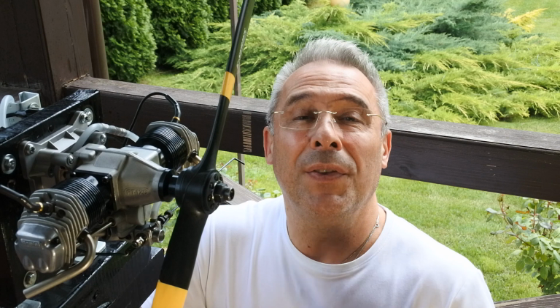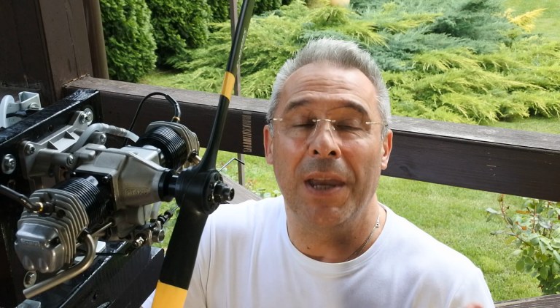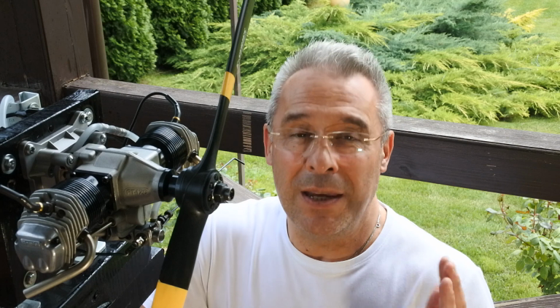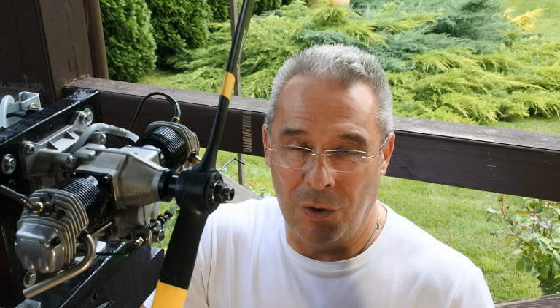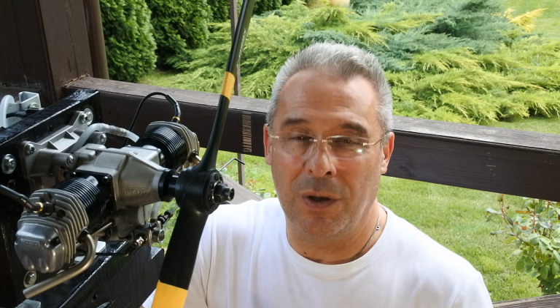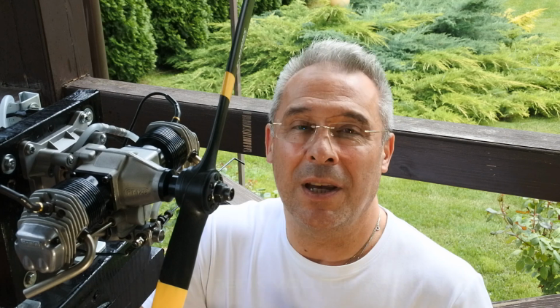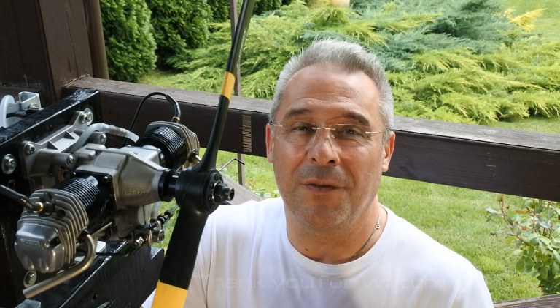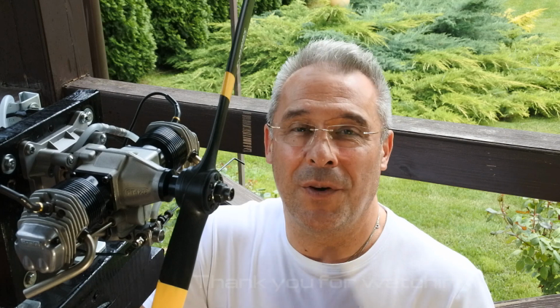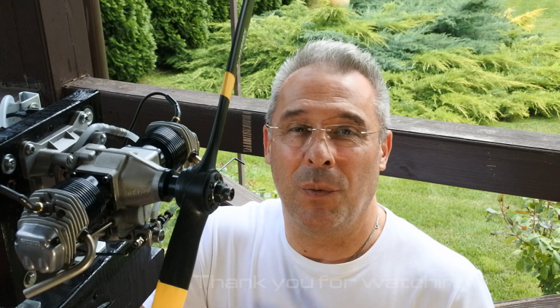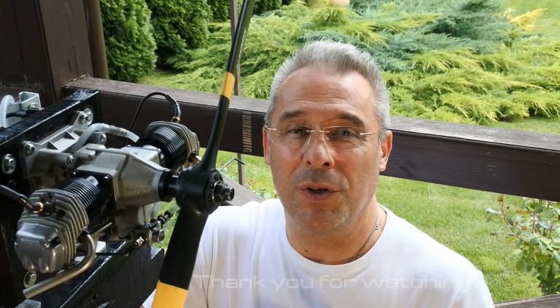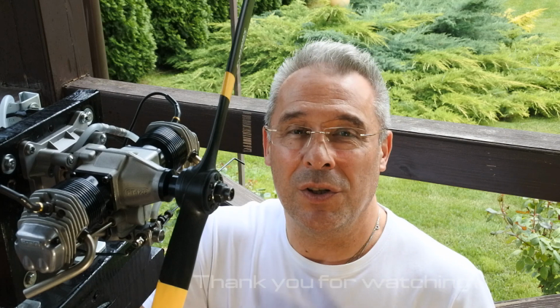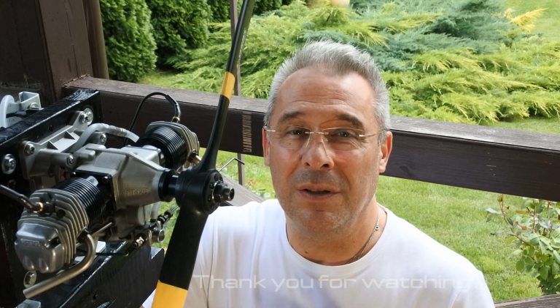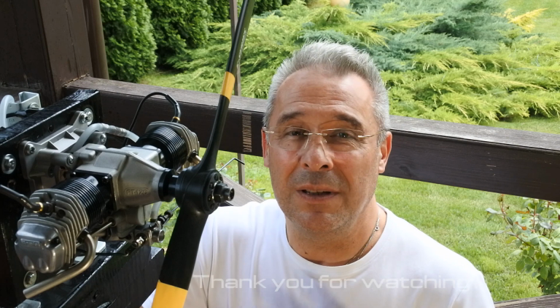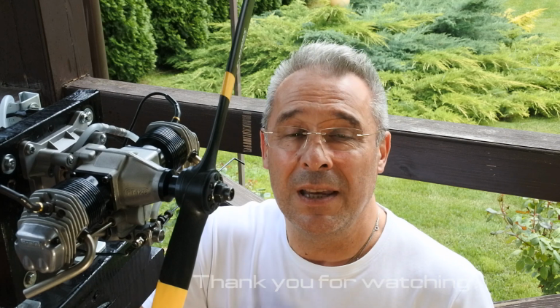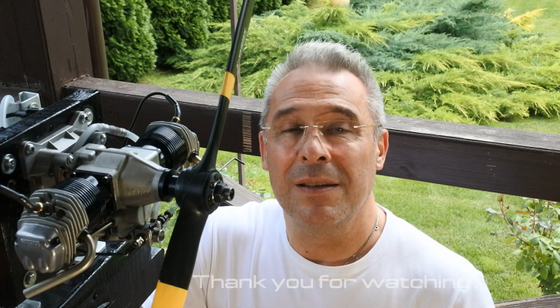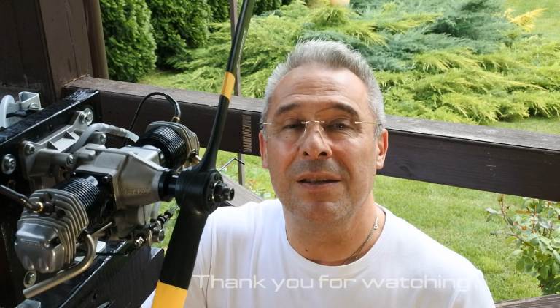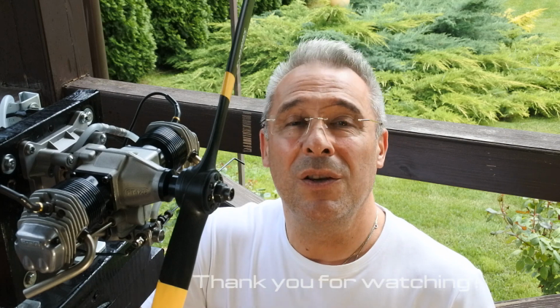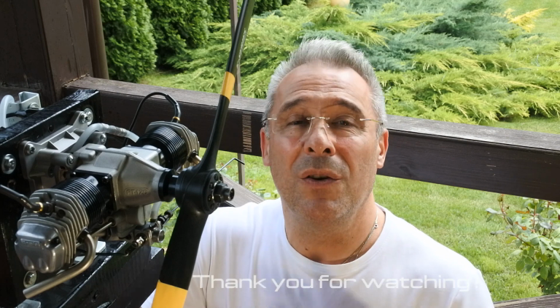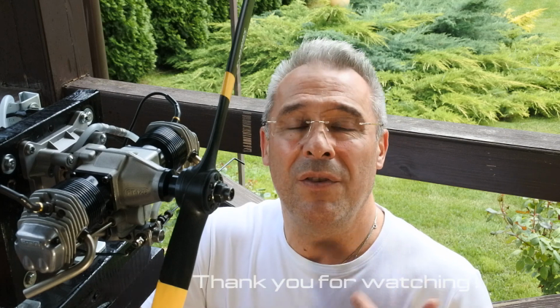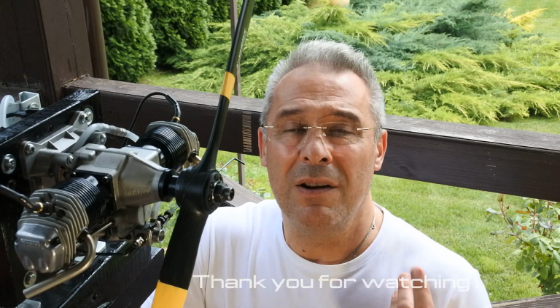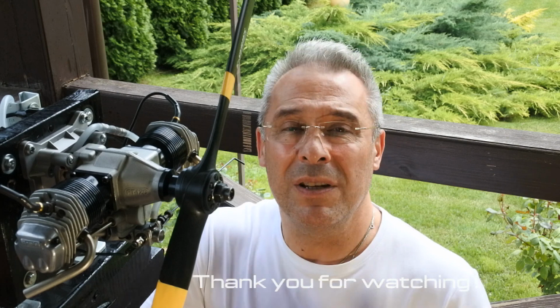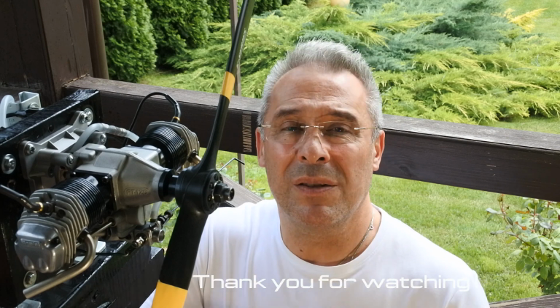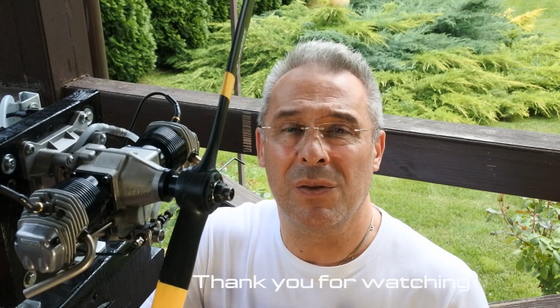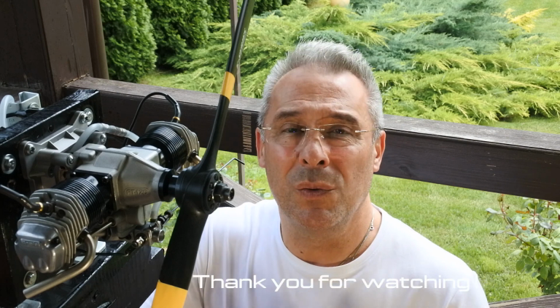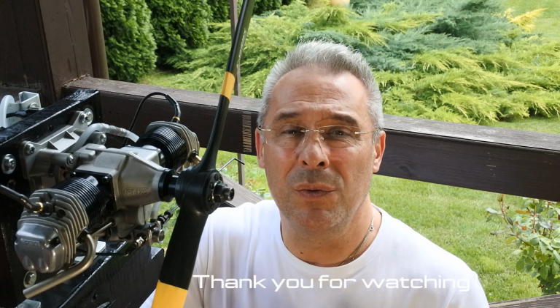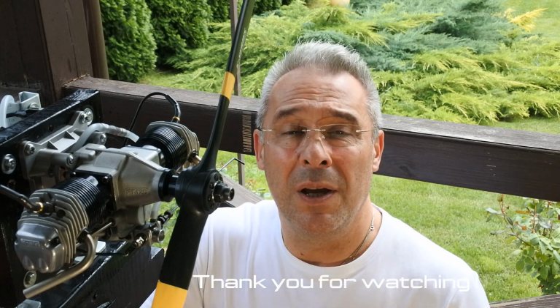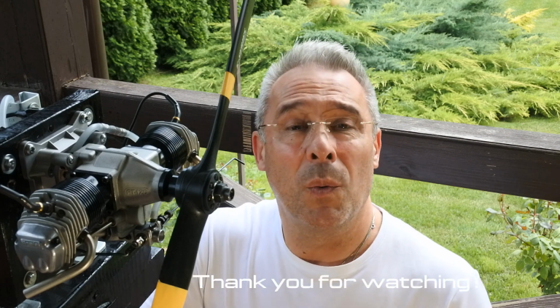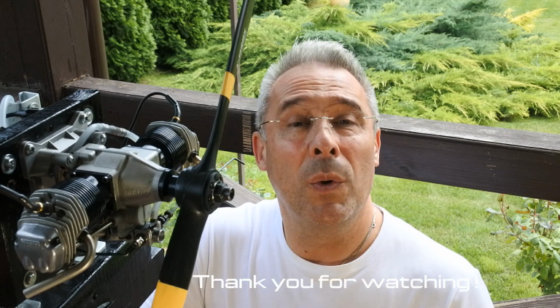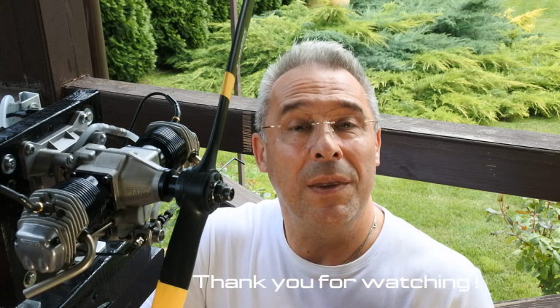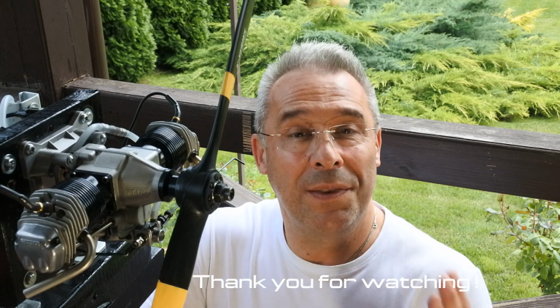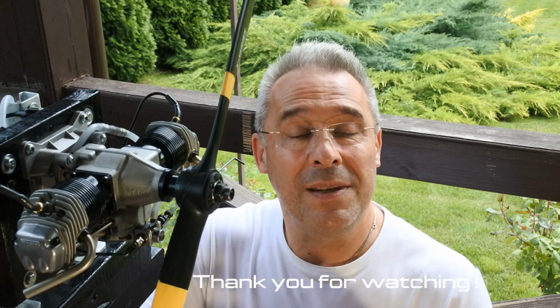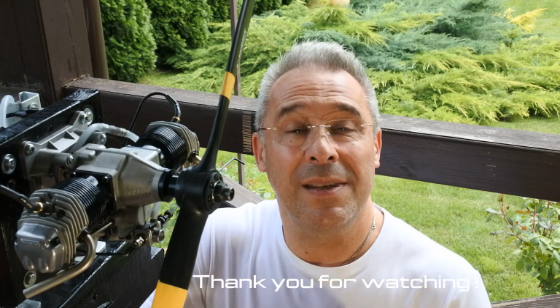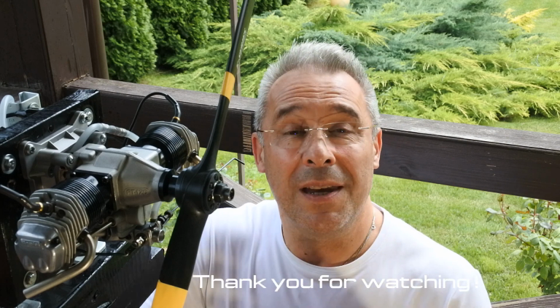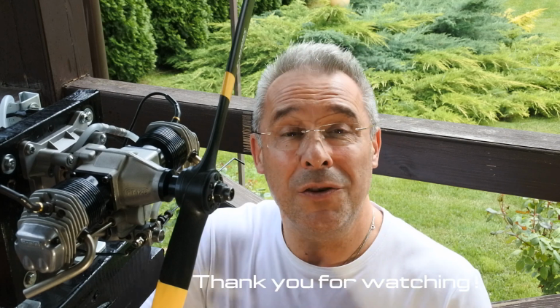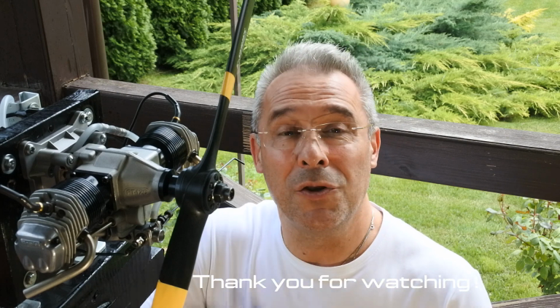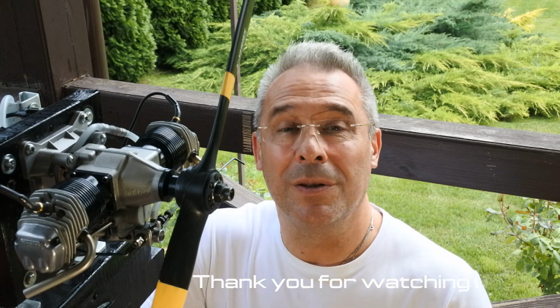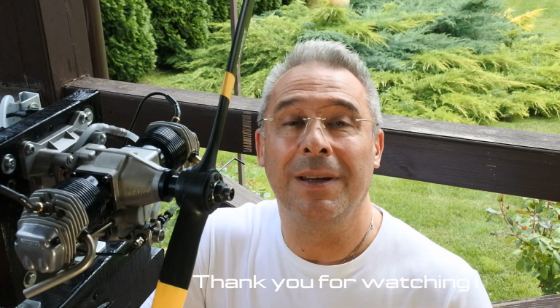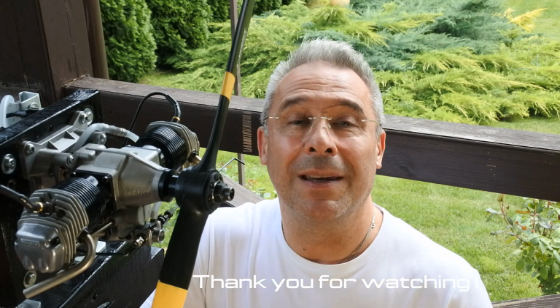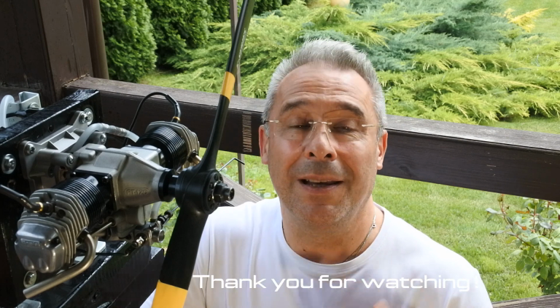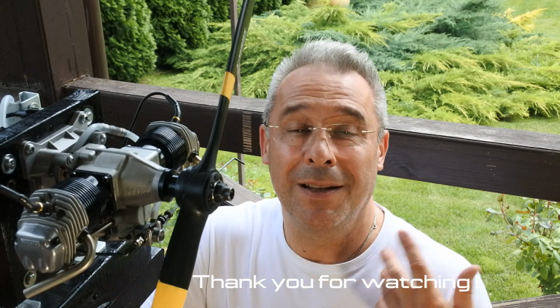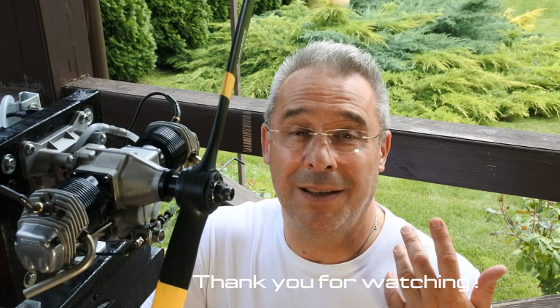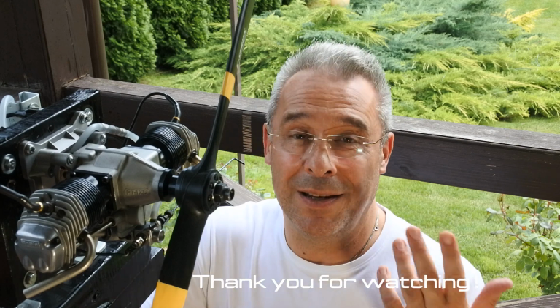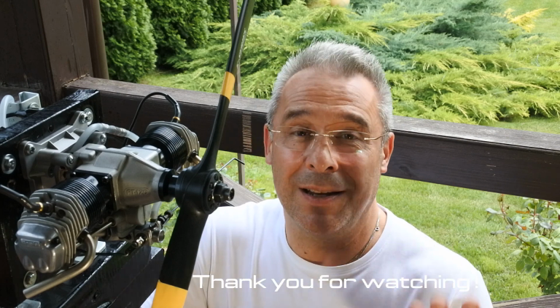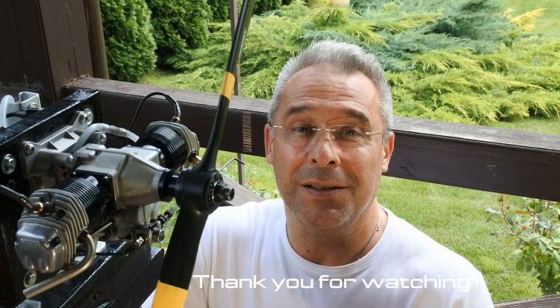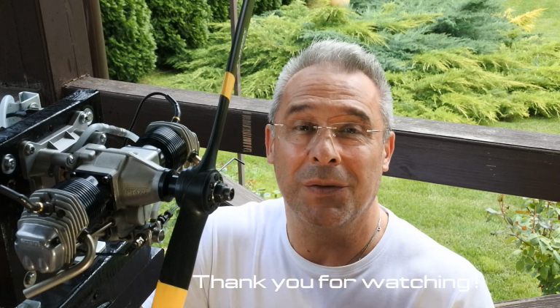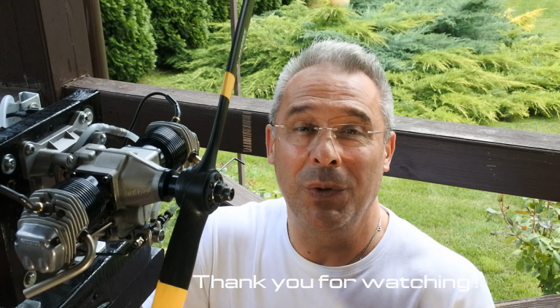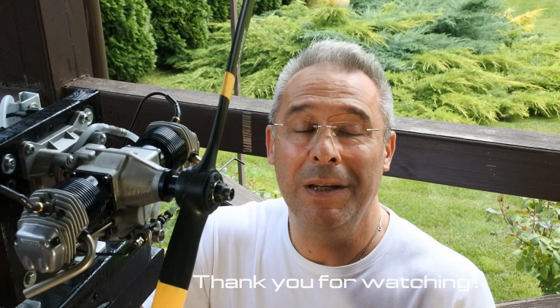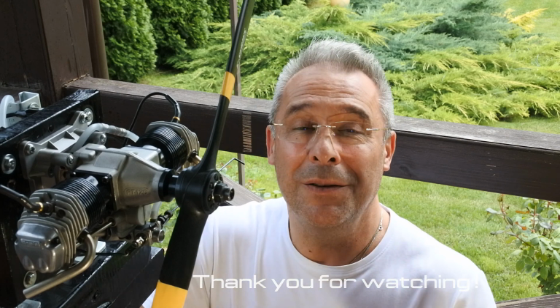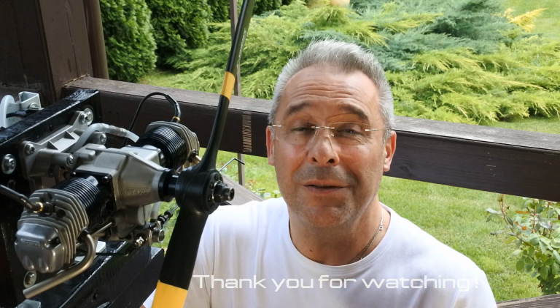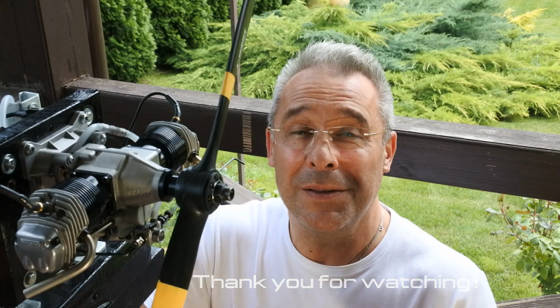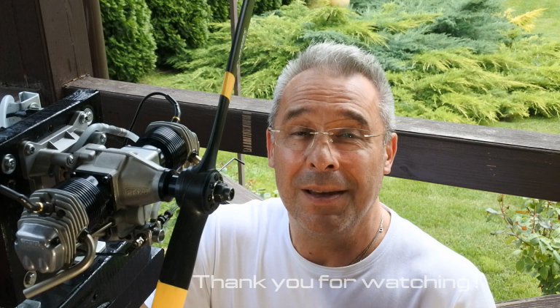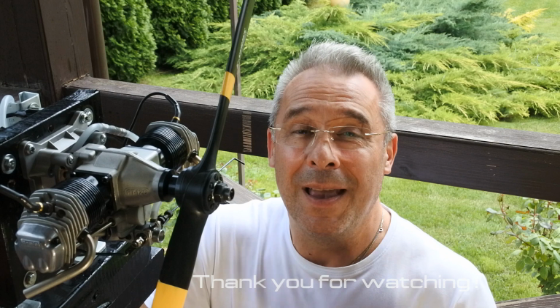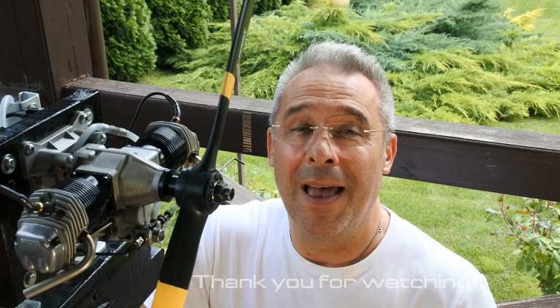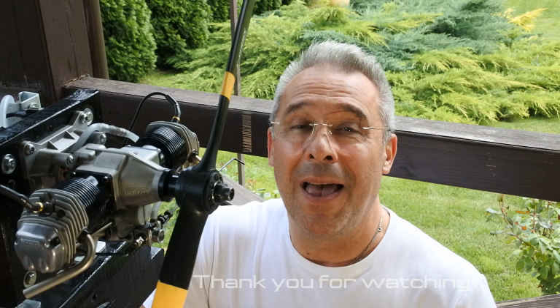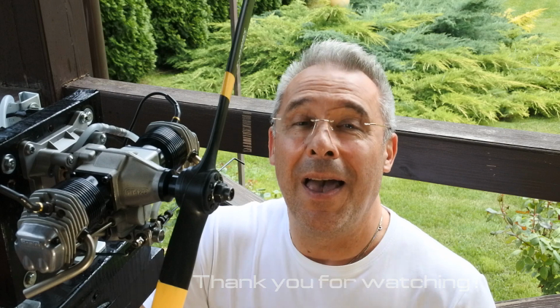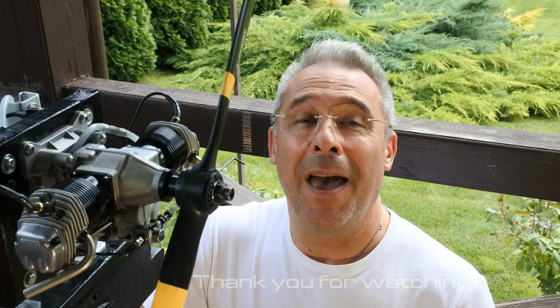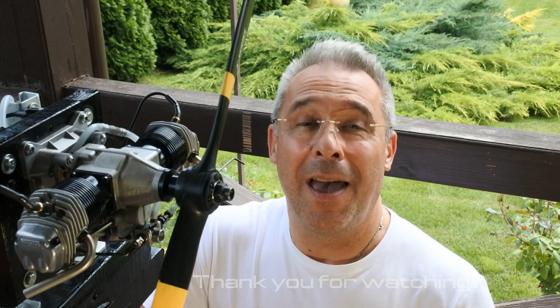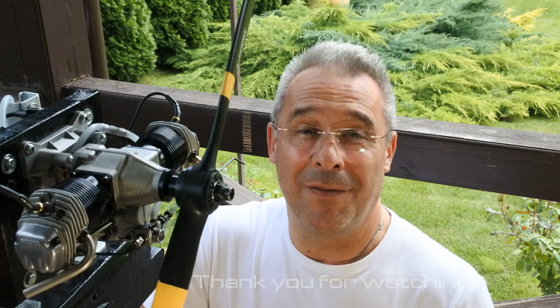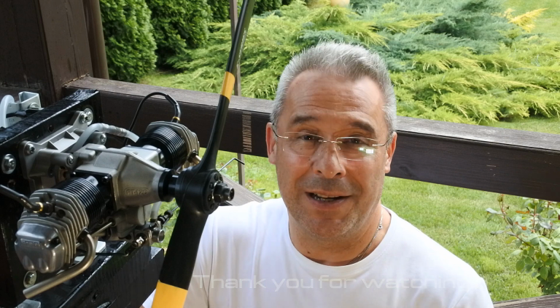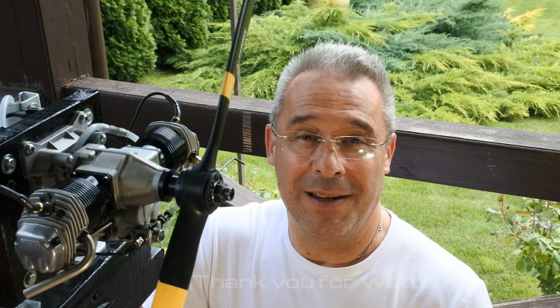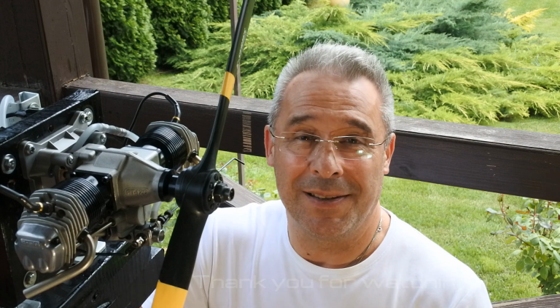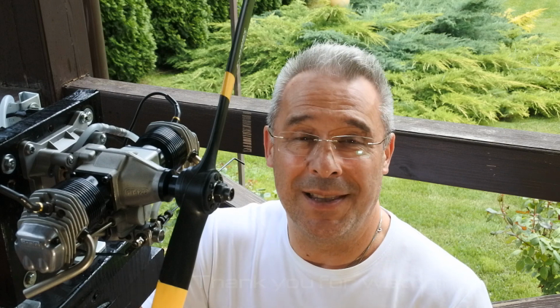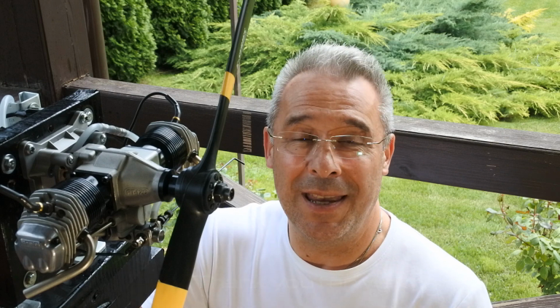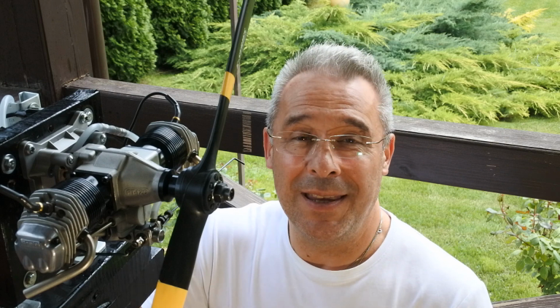Thank you again for watching. See you very soon with this engine in the next videos. Have a nice day.